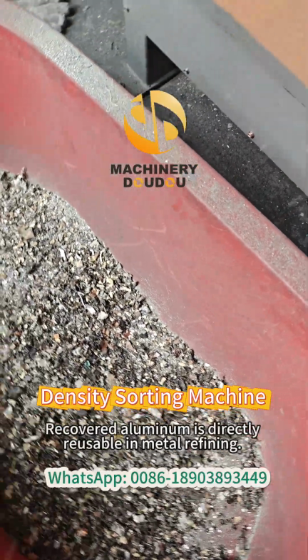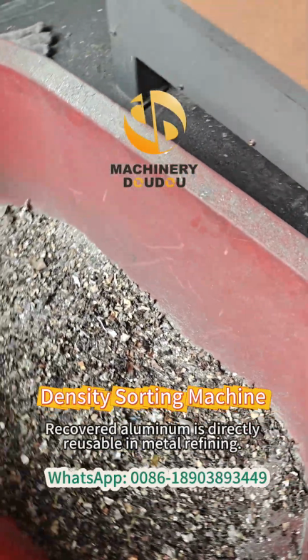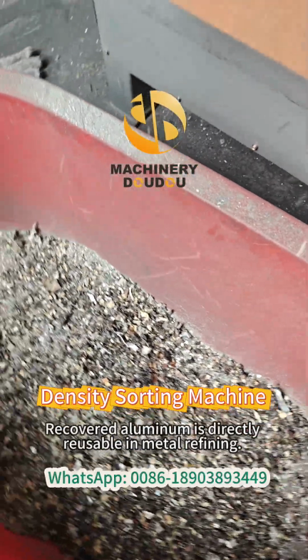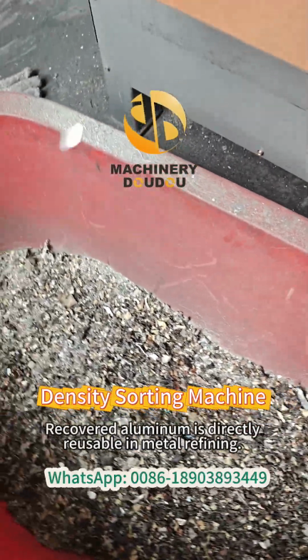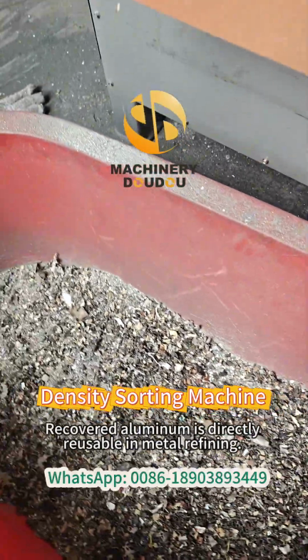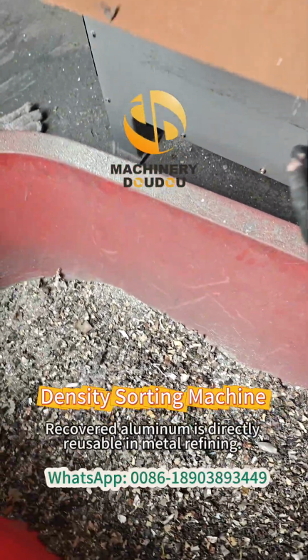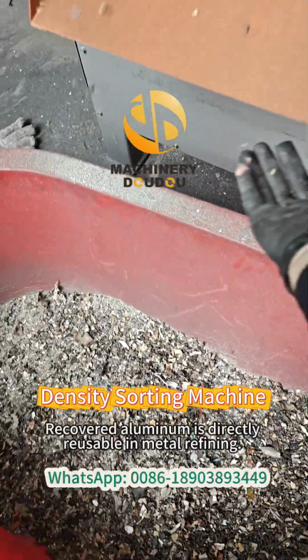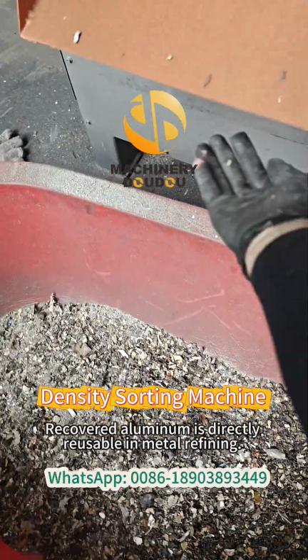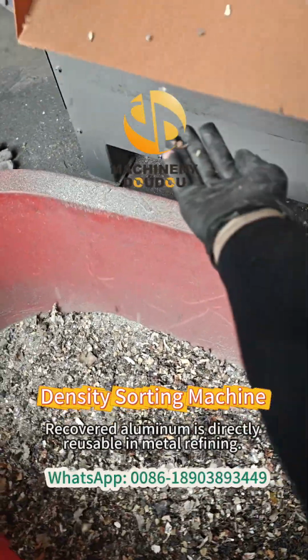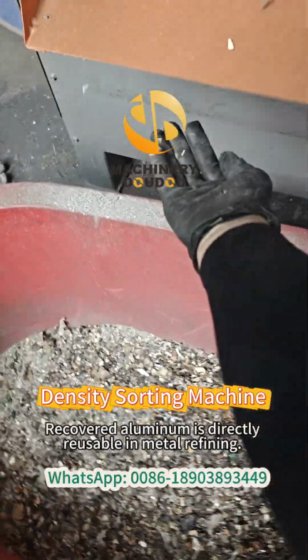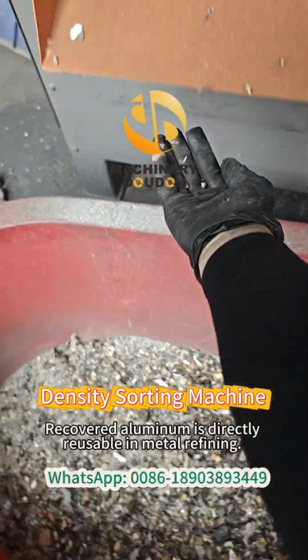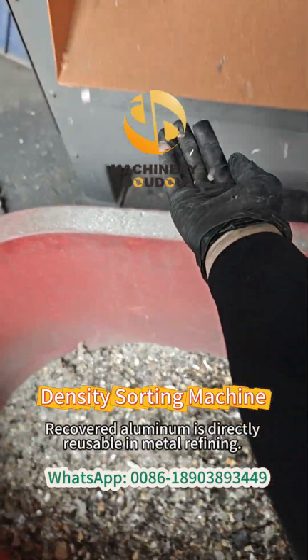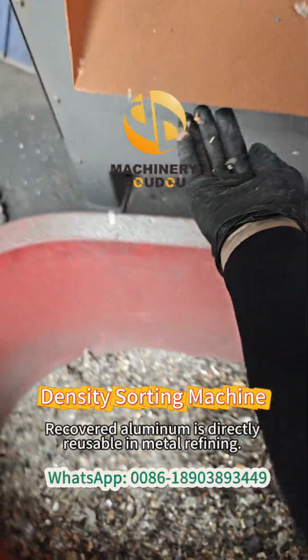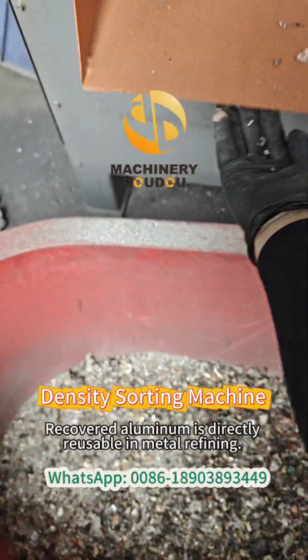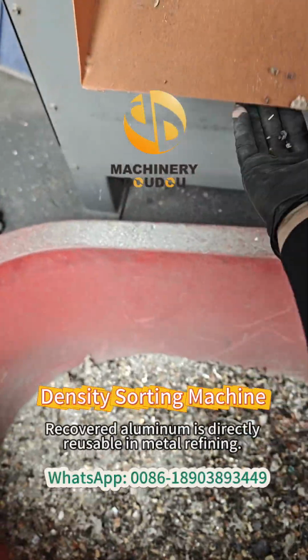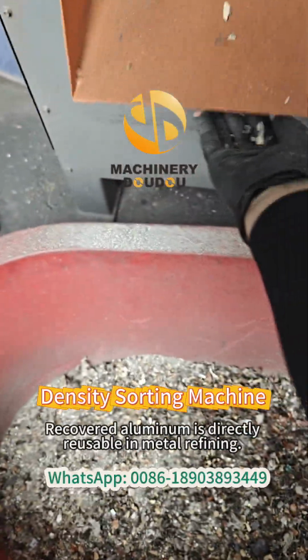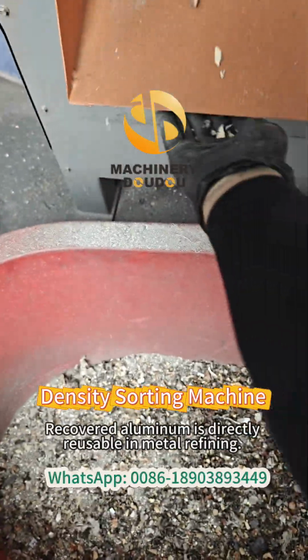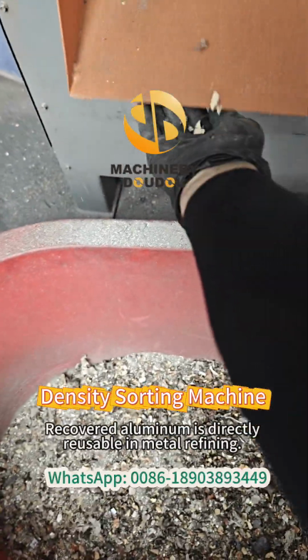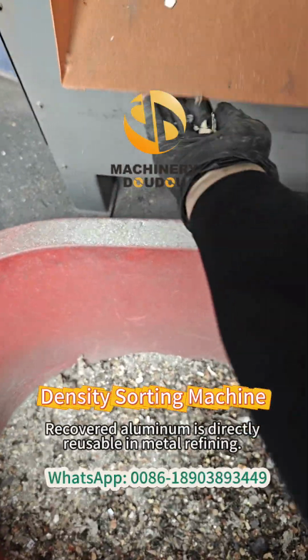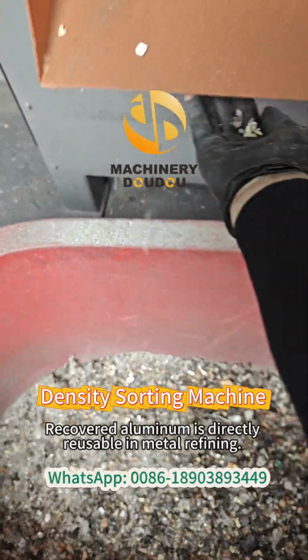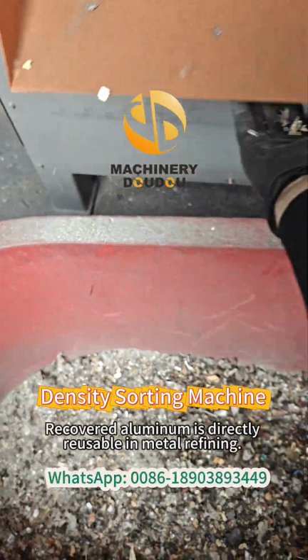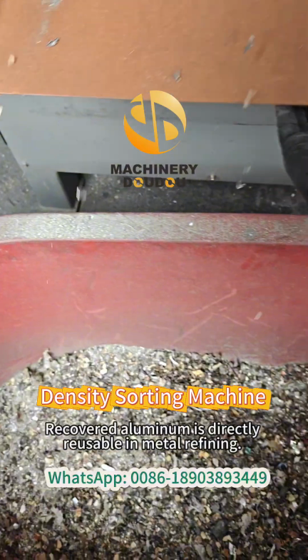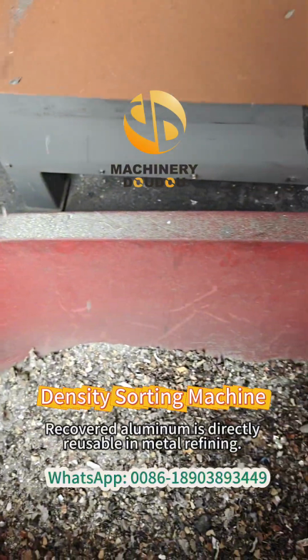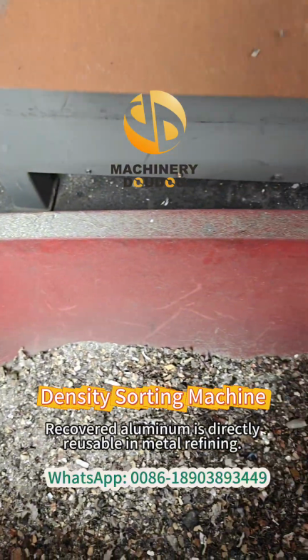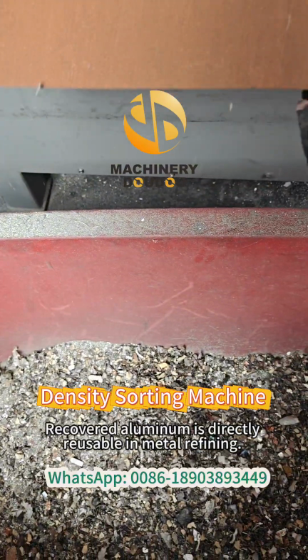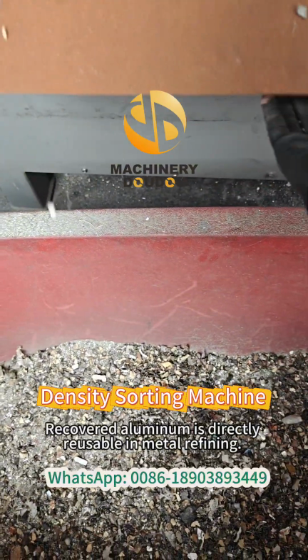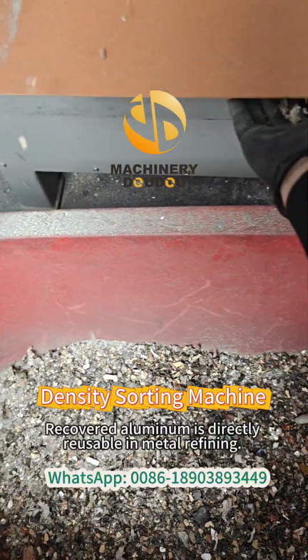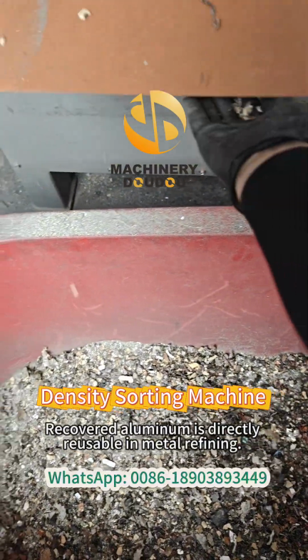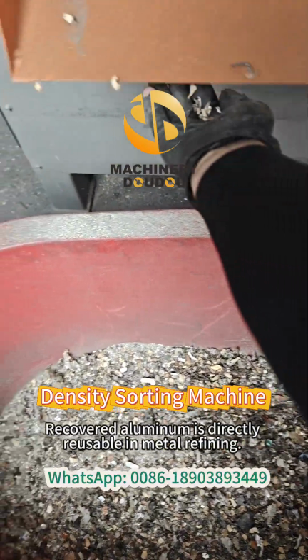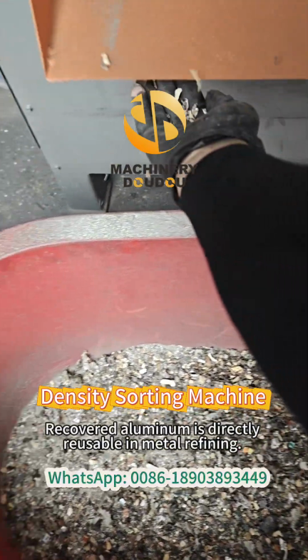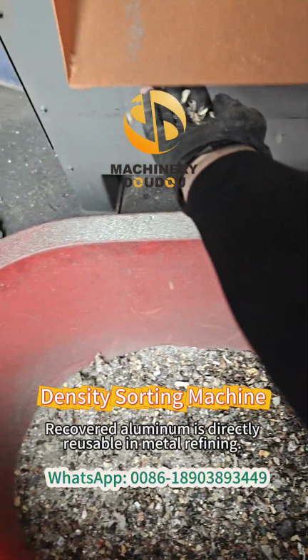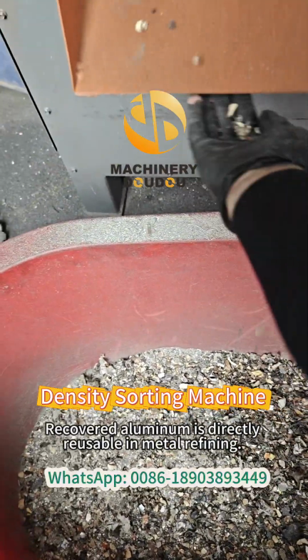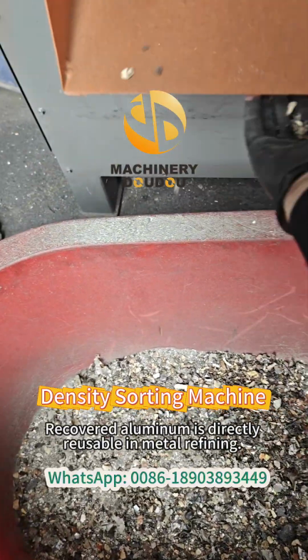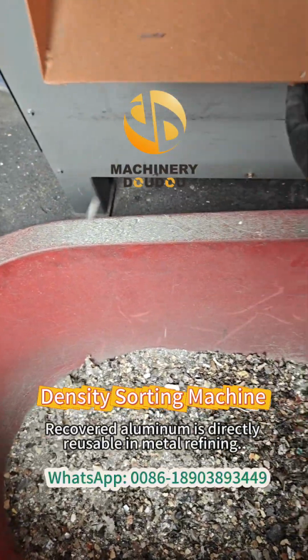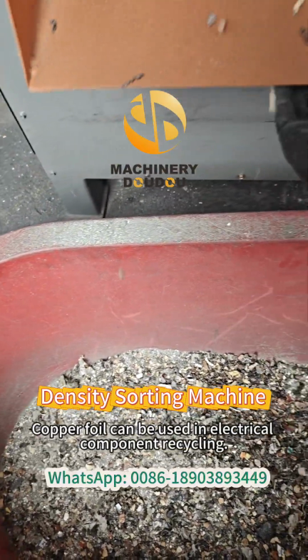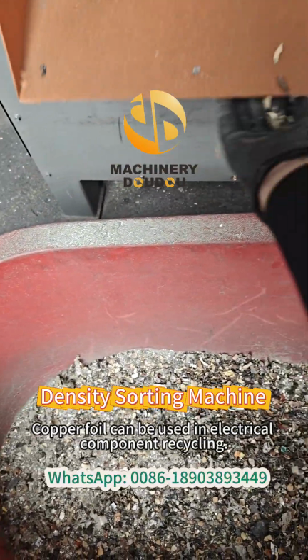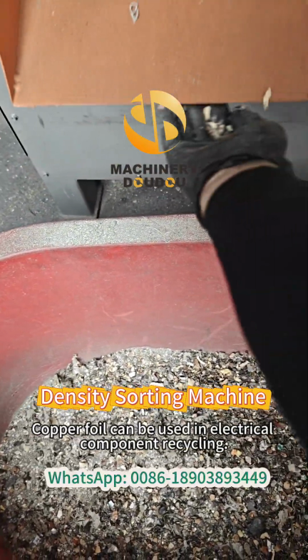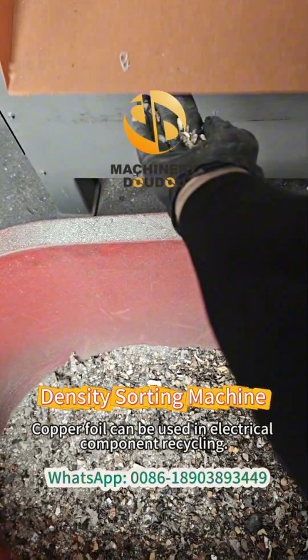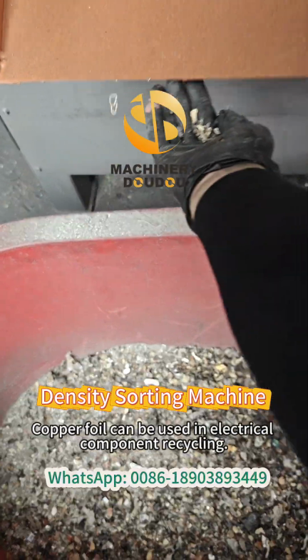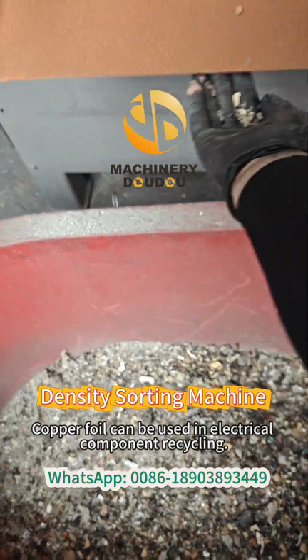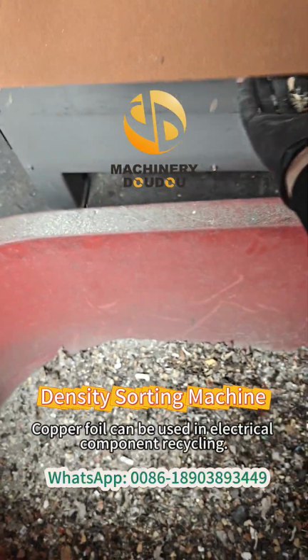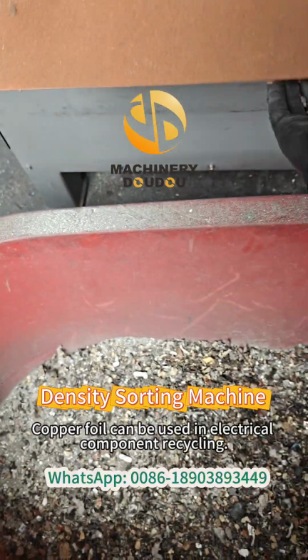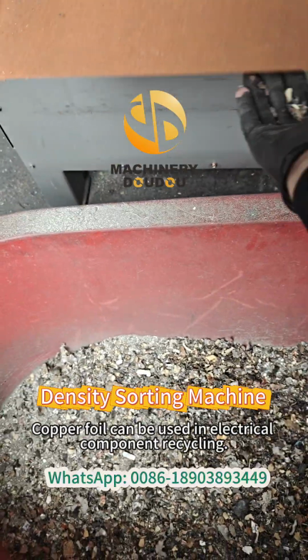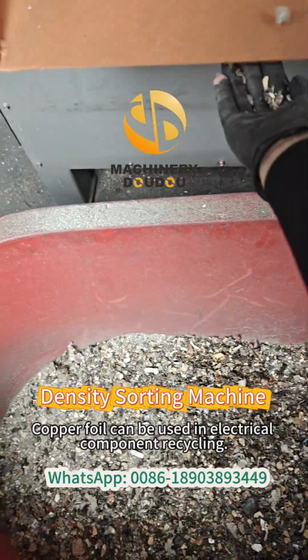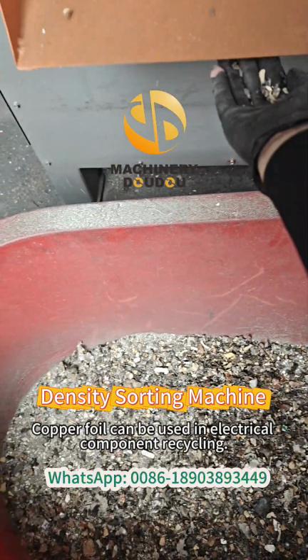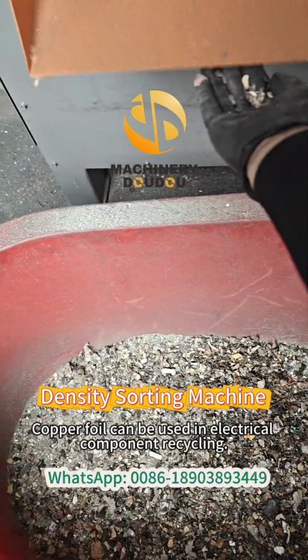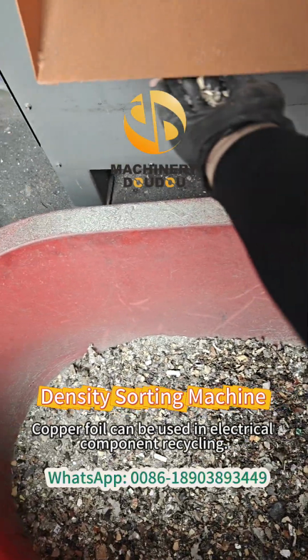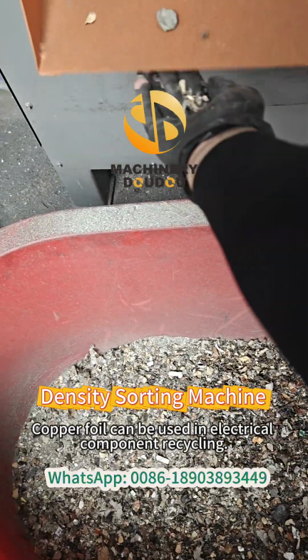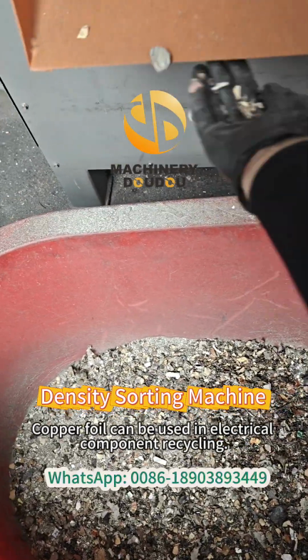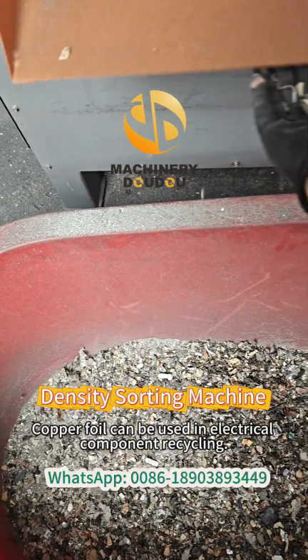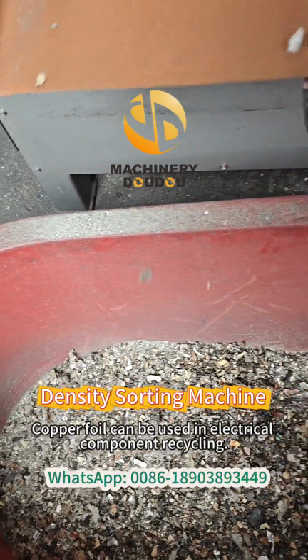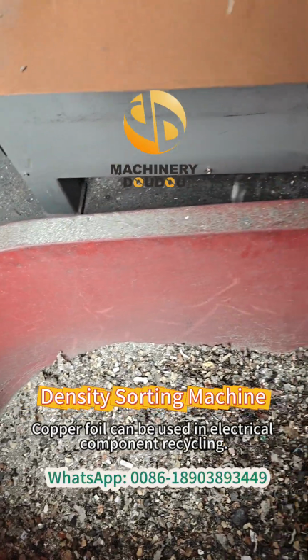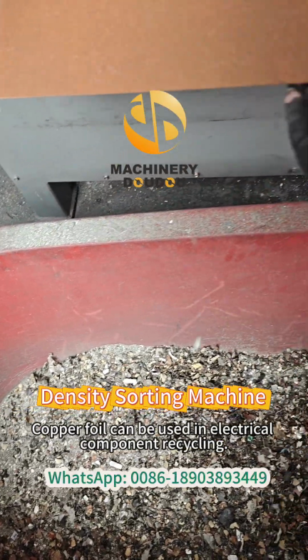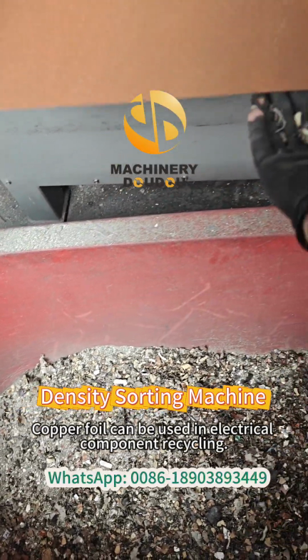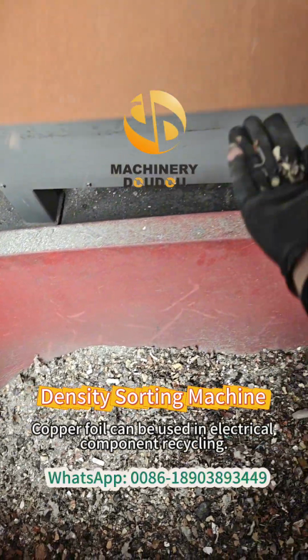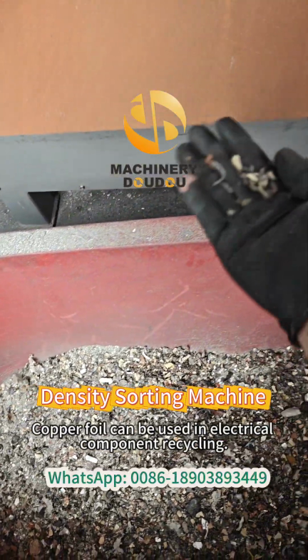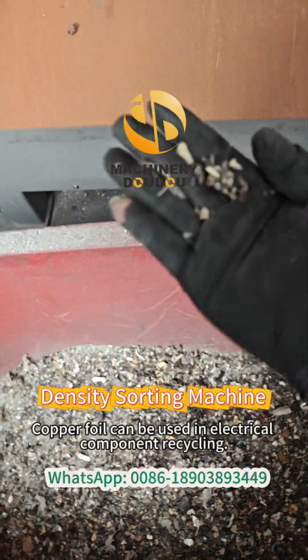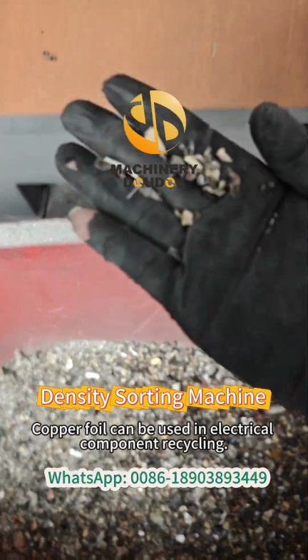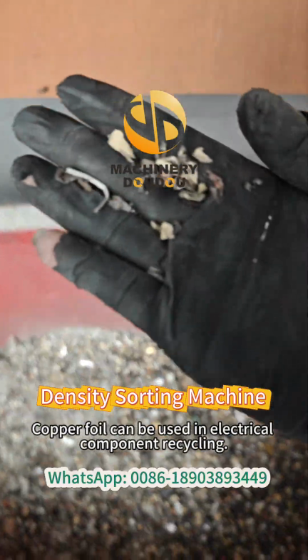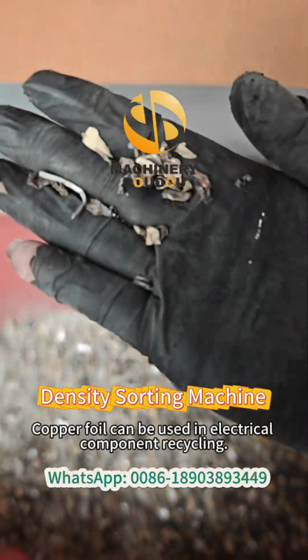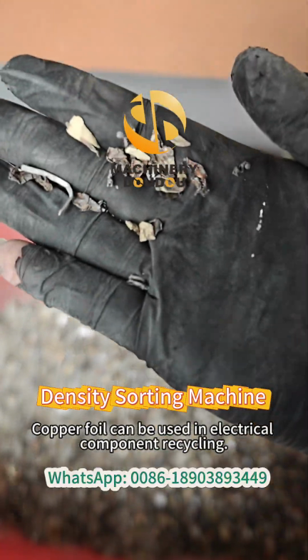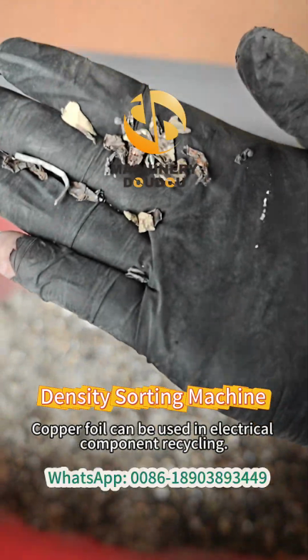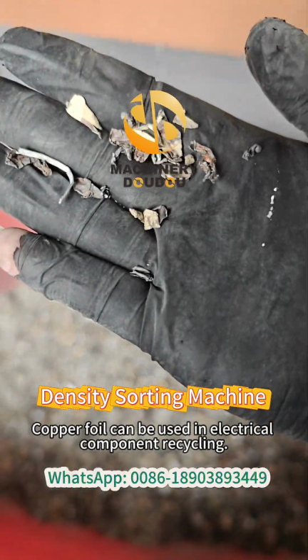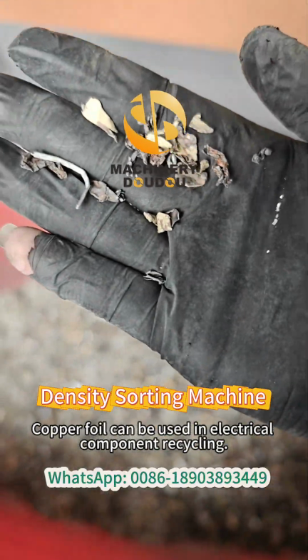Recovered aluminum is directly reusable in metal refining. Copper foil can be used in electrical component recycling.